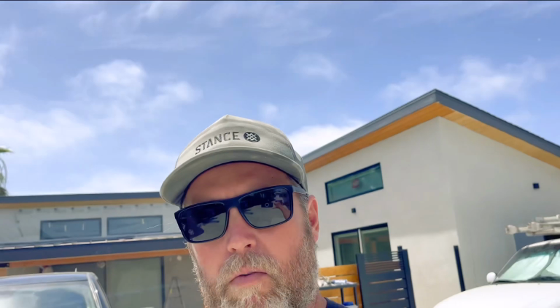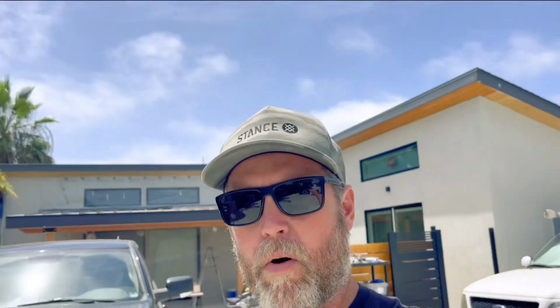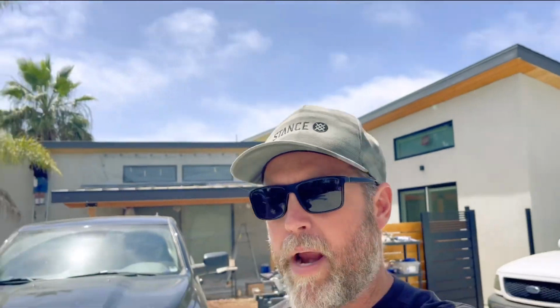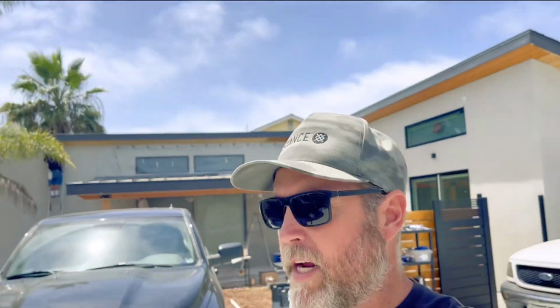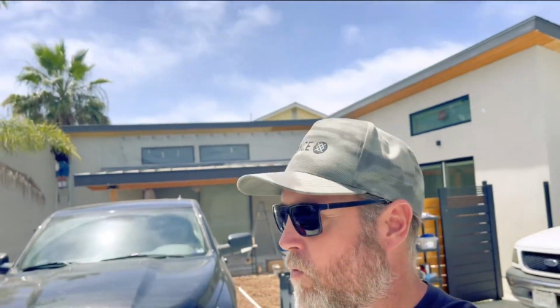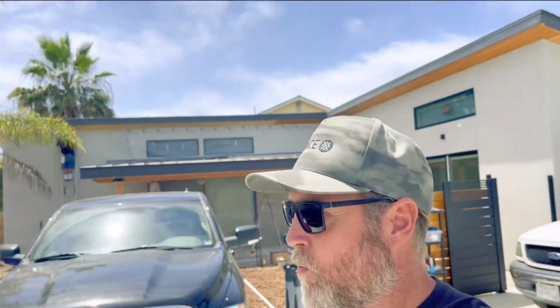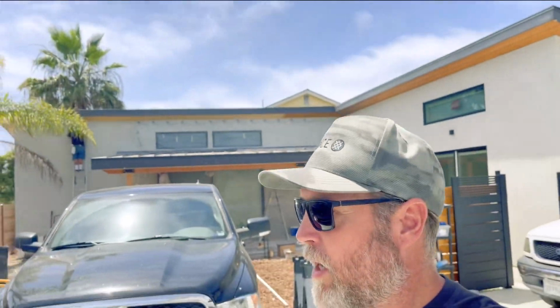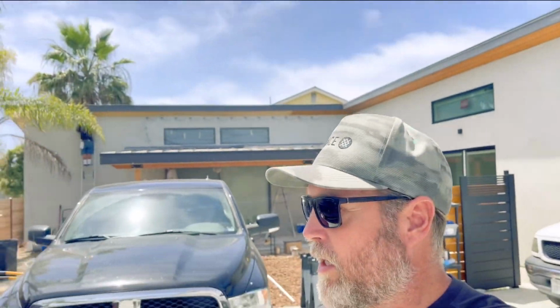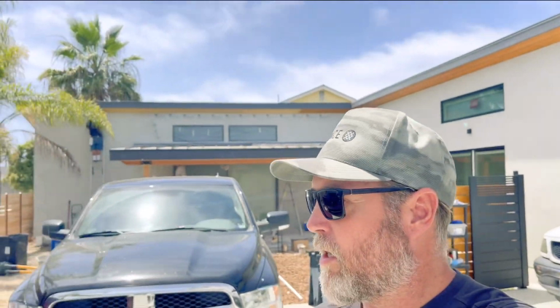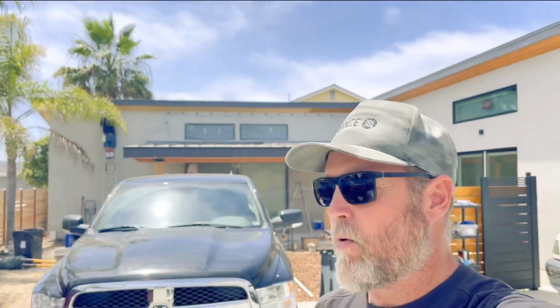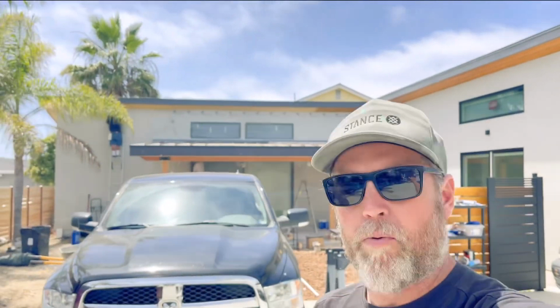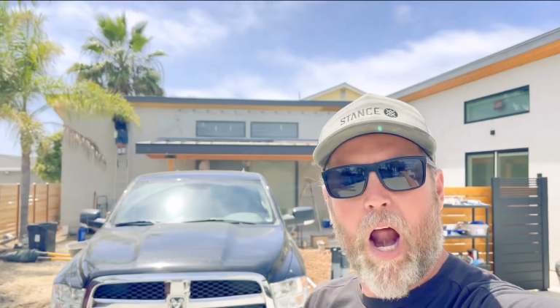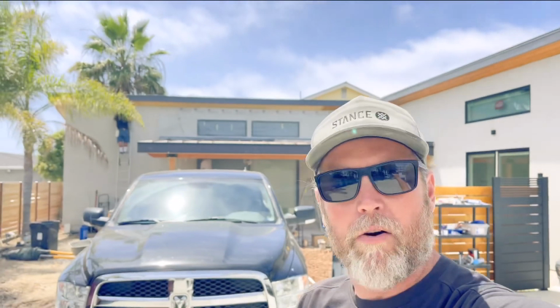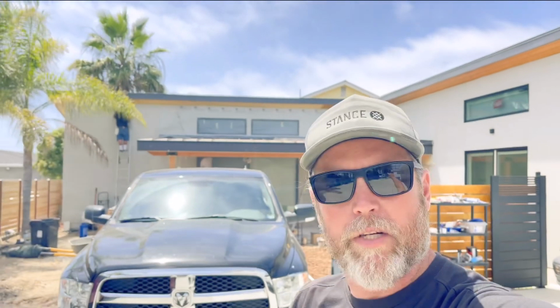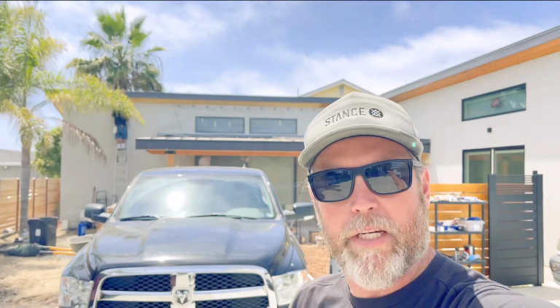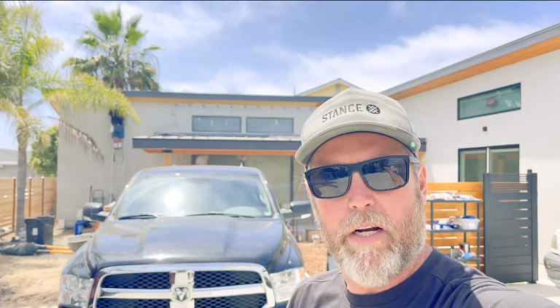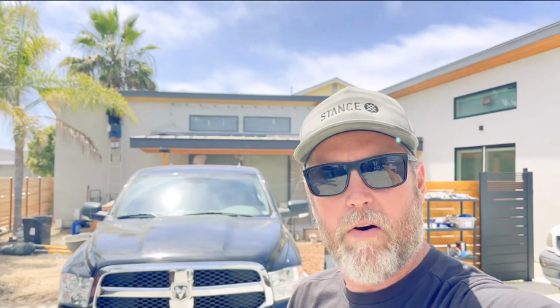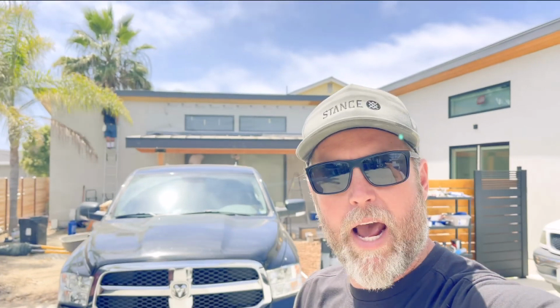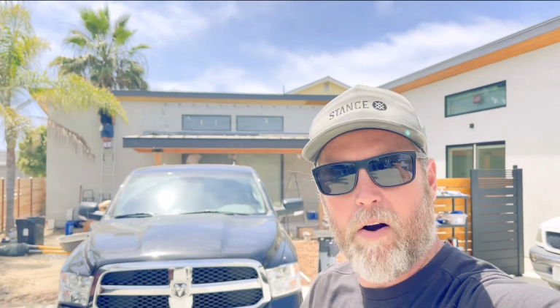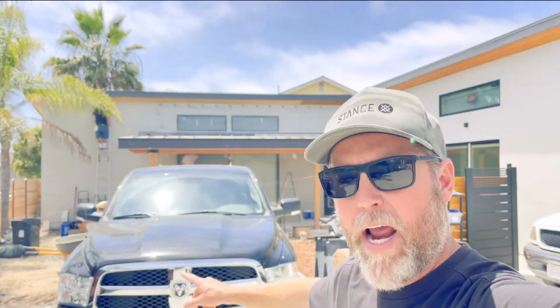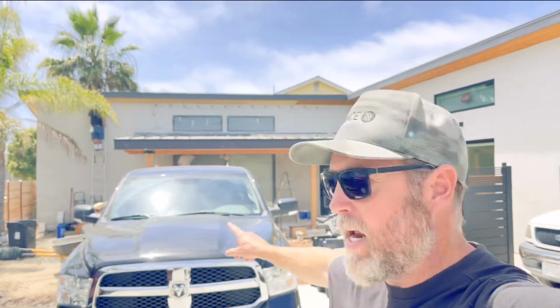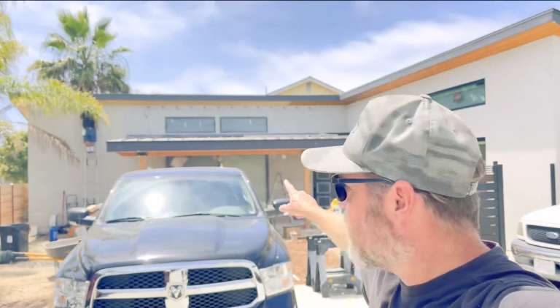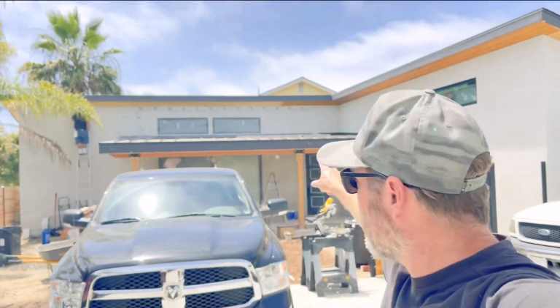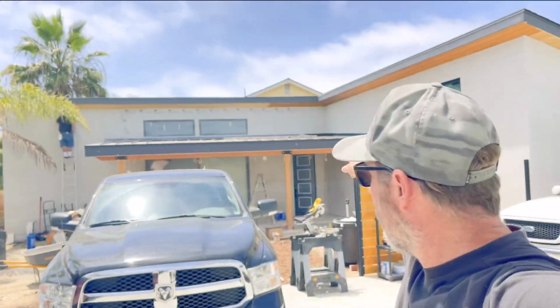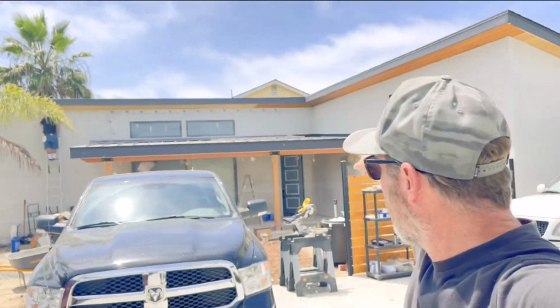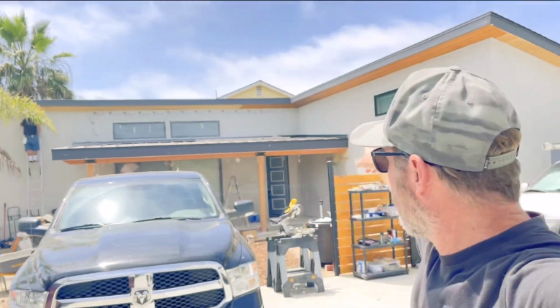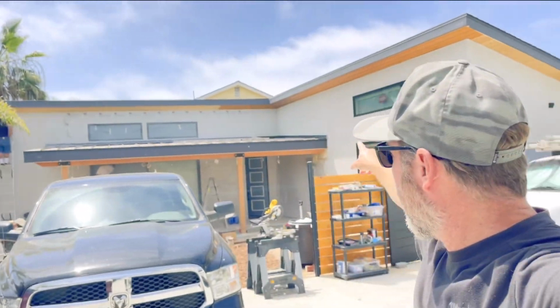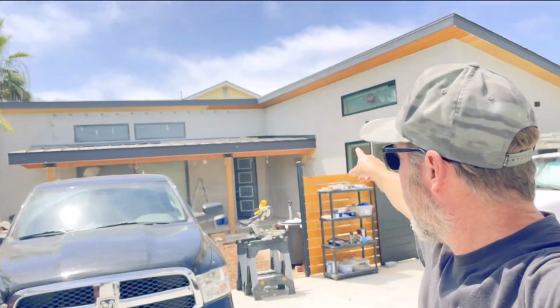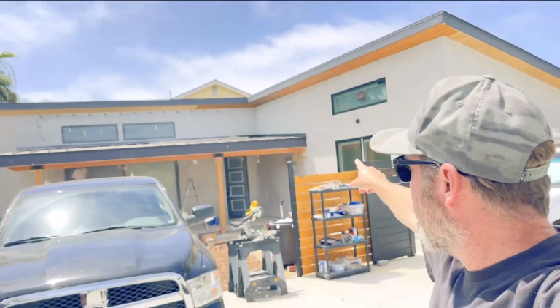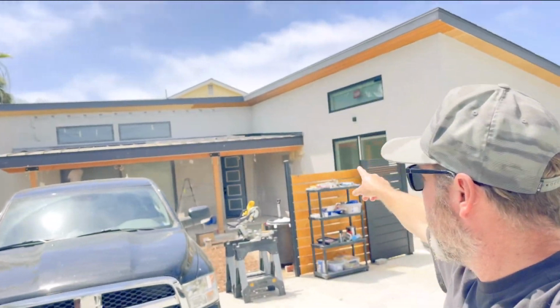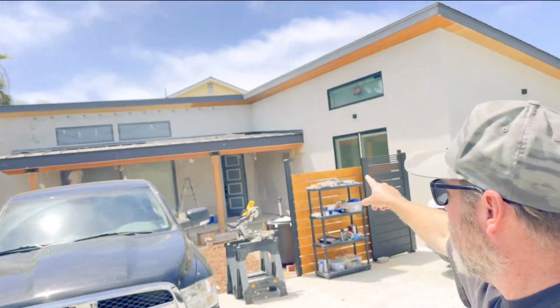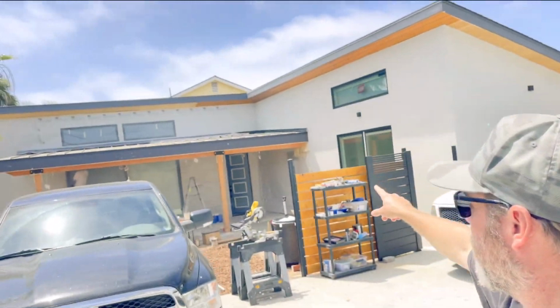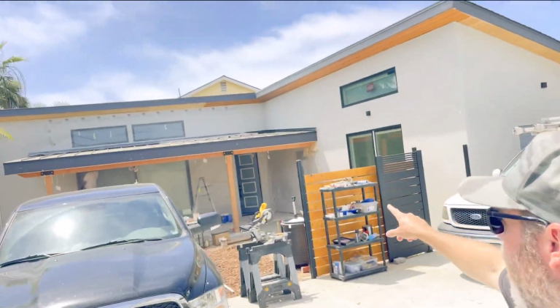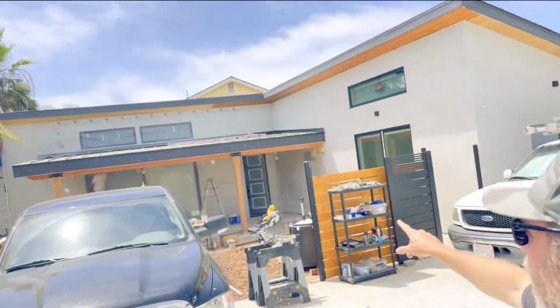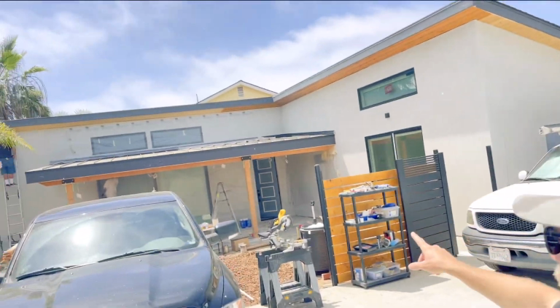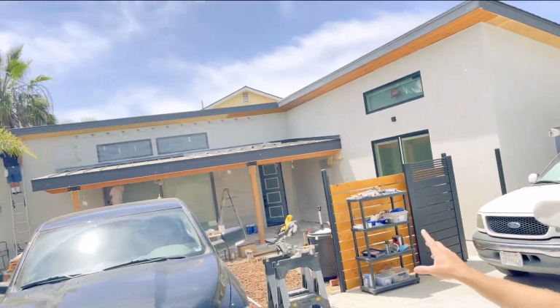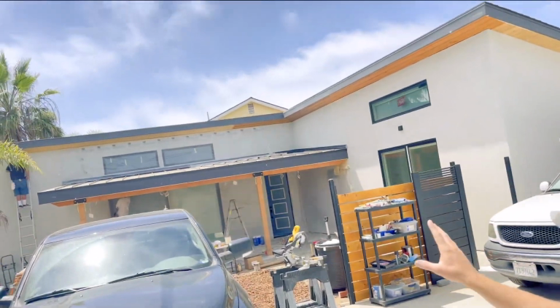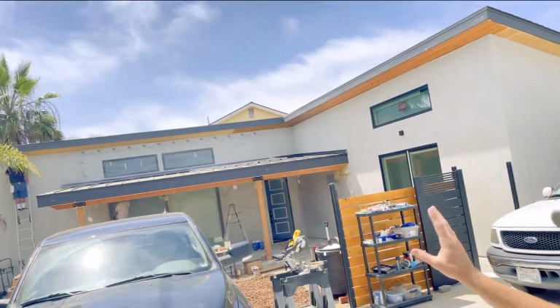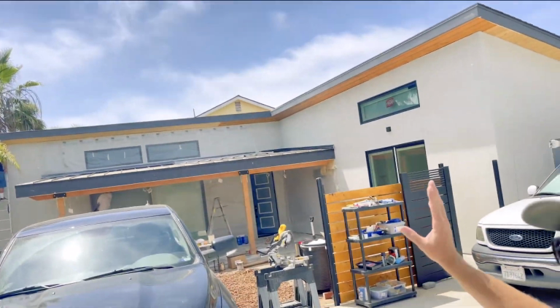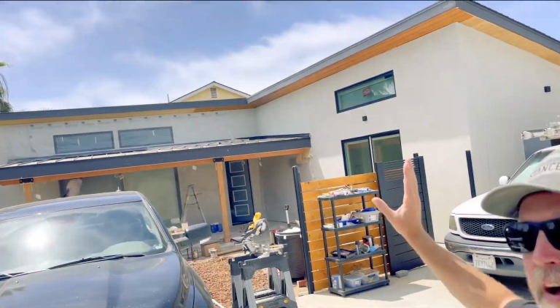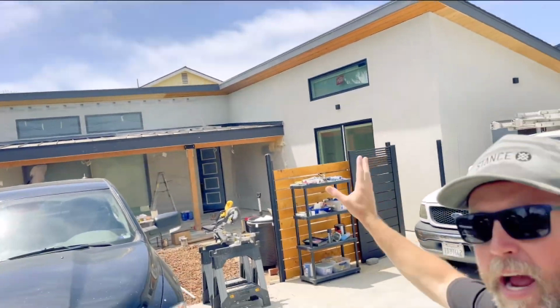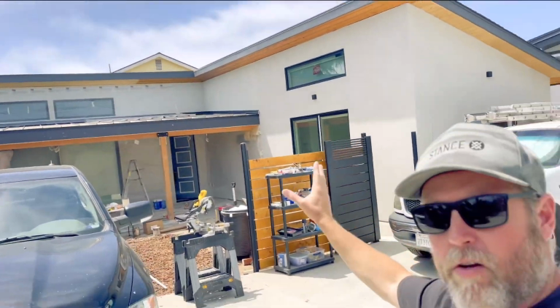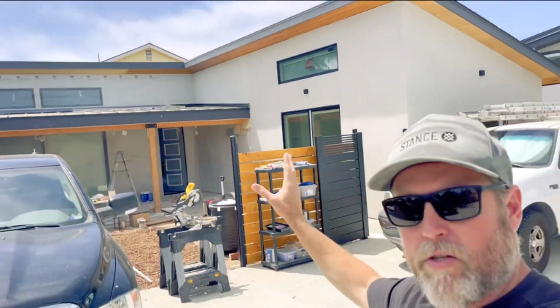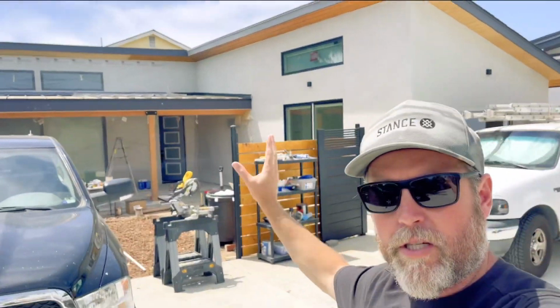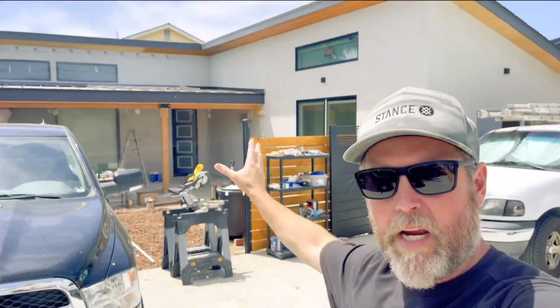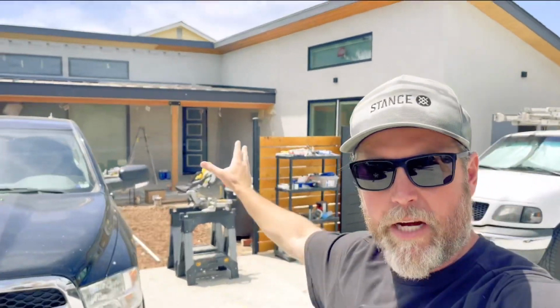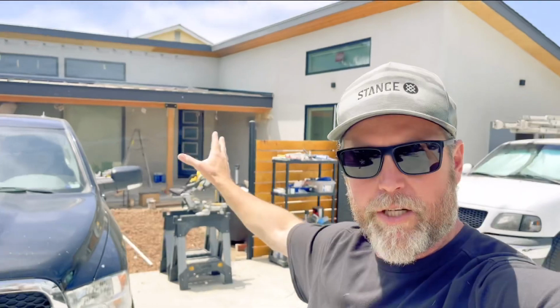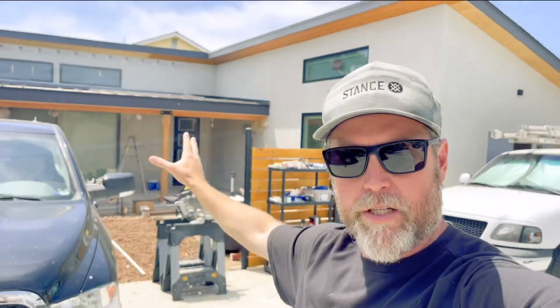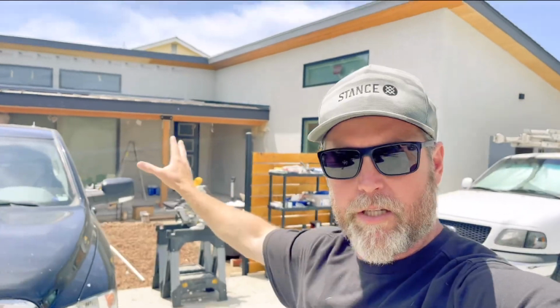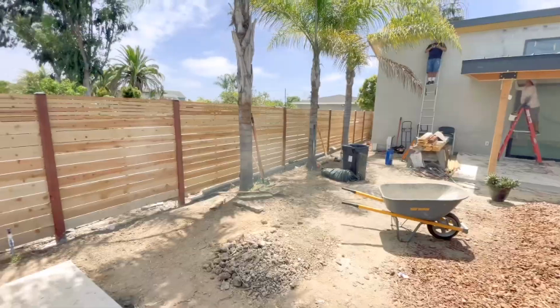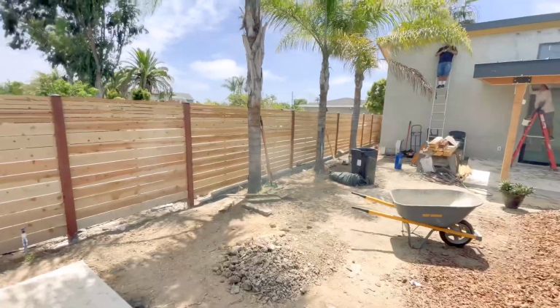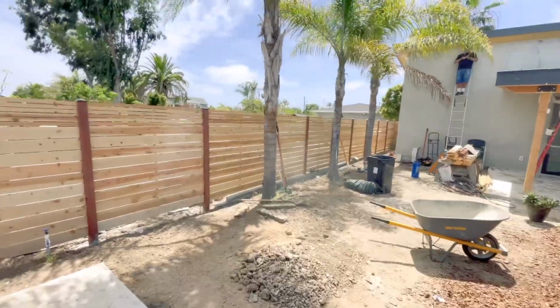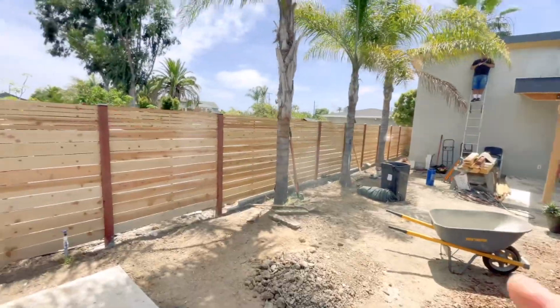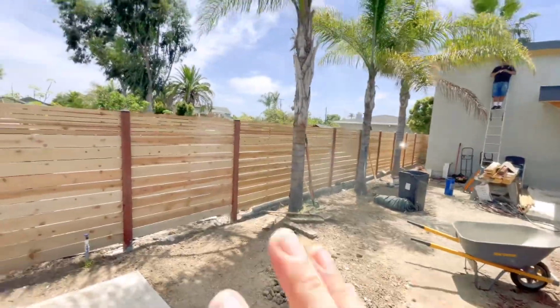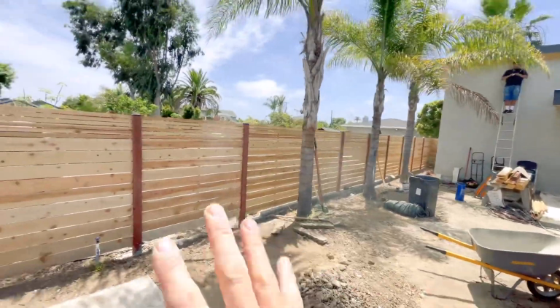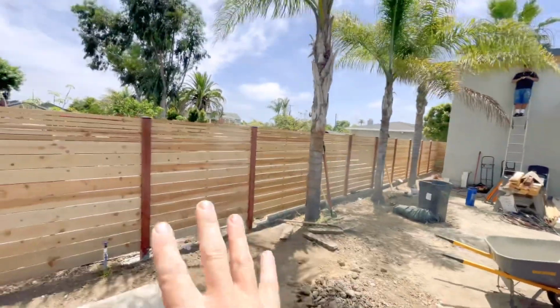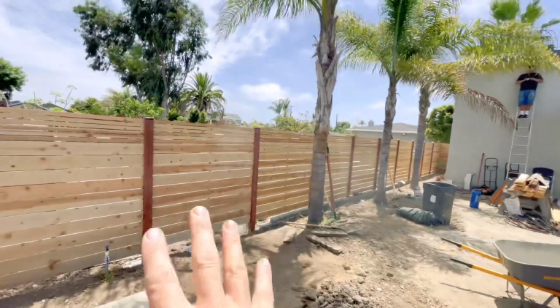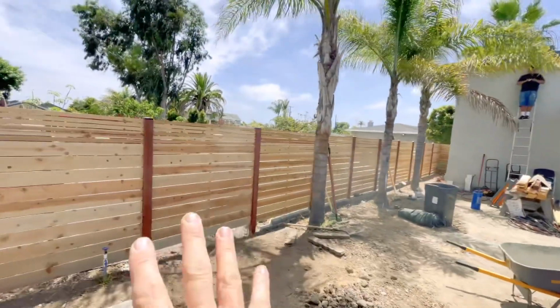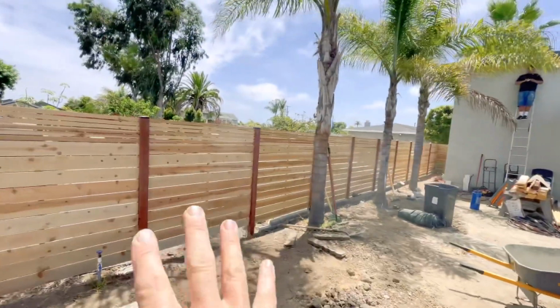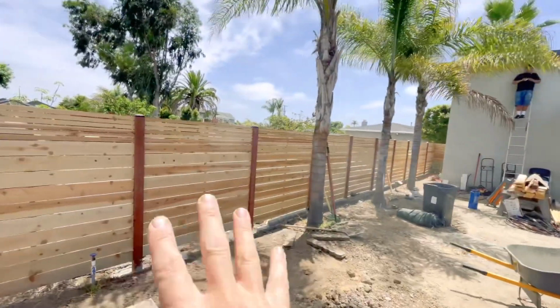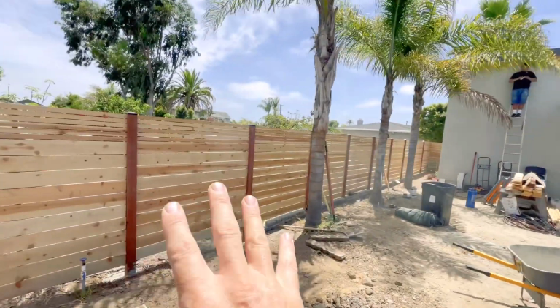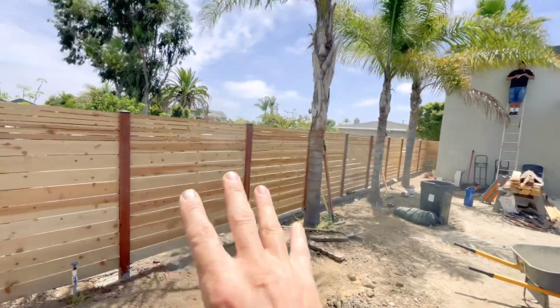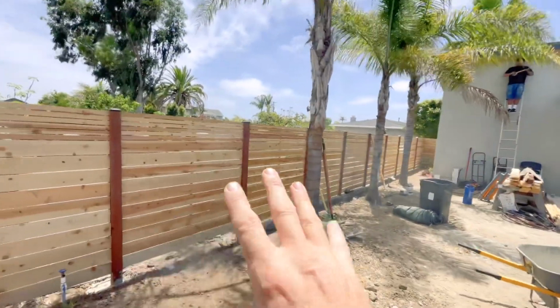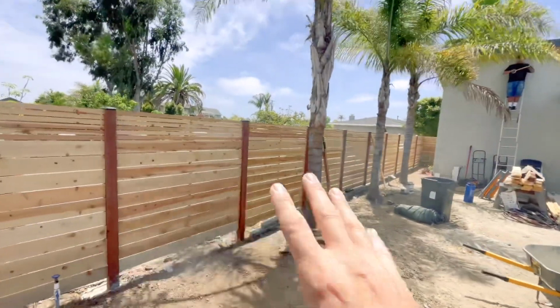We're making really good progress here at our Encinitas ADU. We're on our final stages, so let's take a look at what we've got going on.